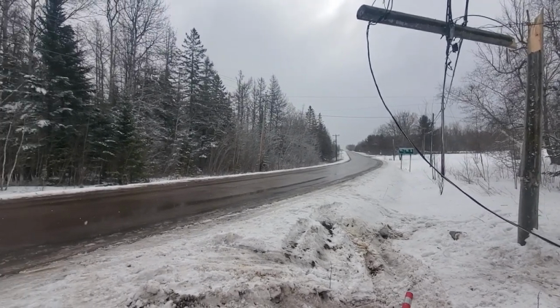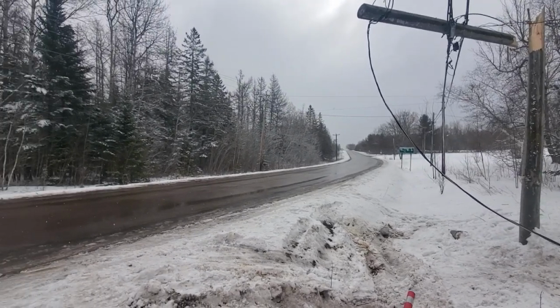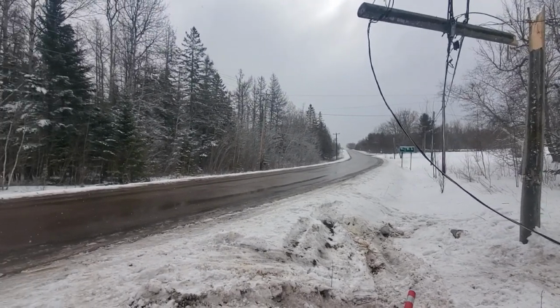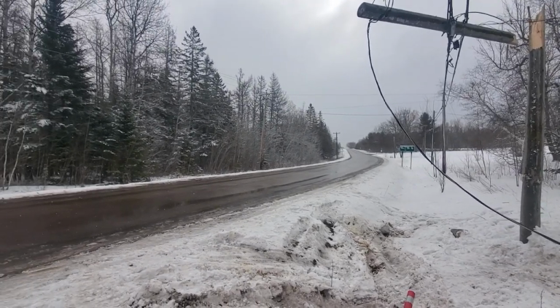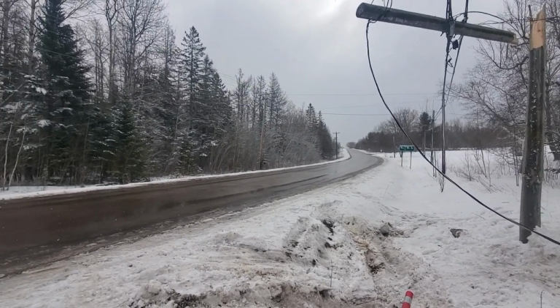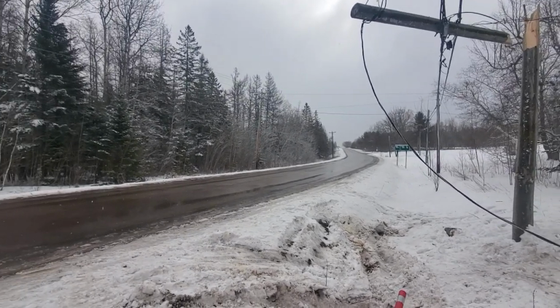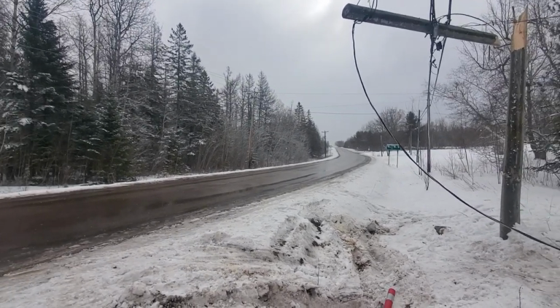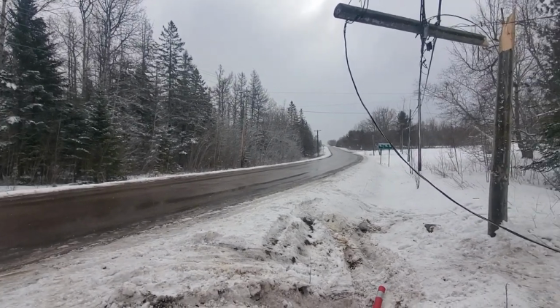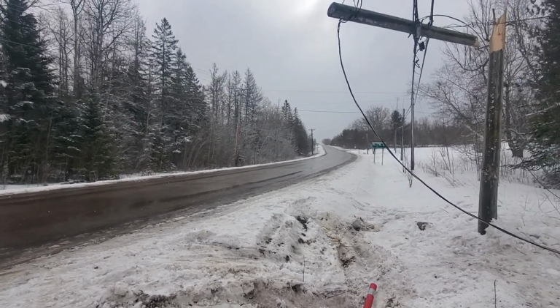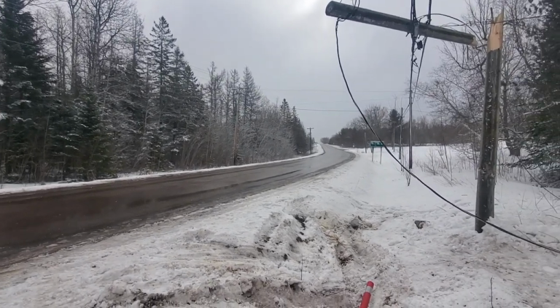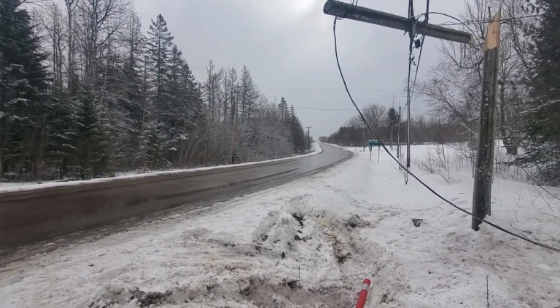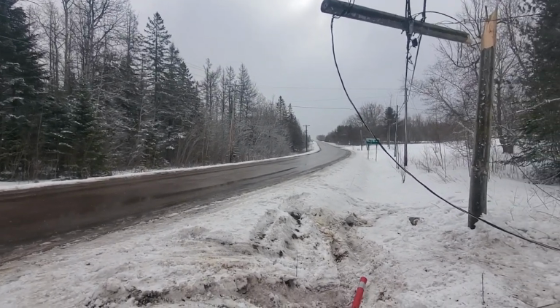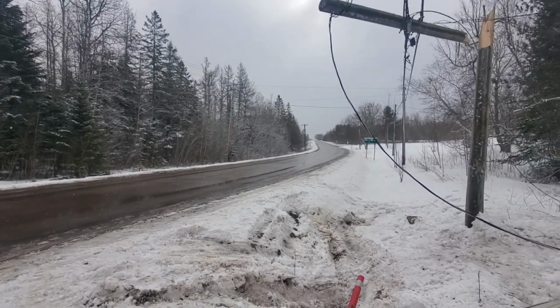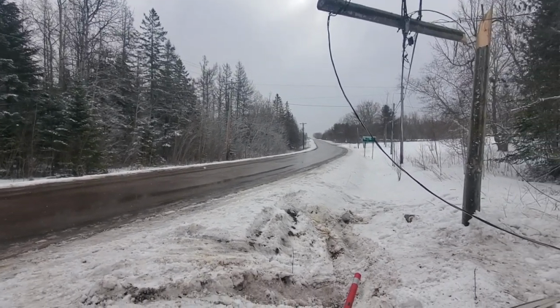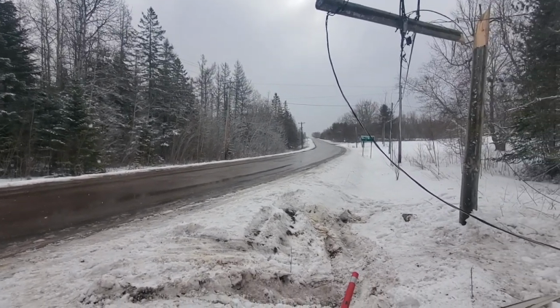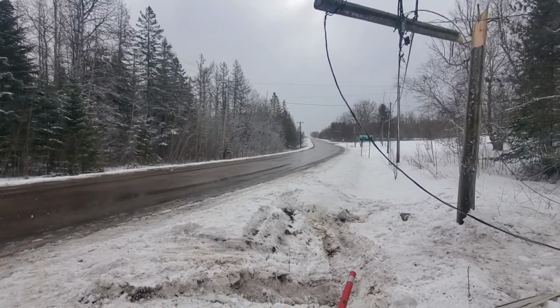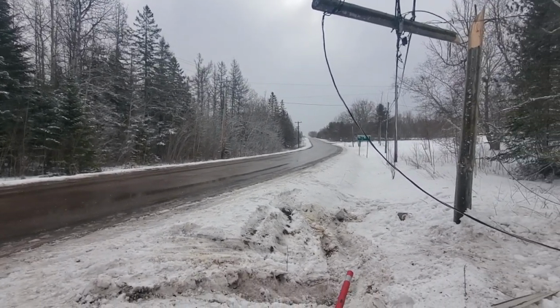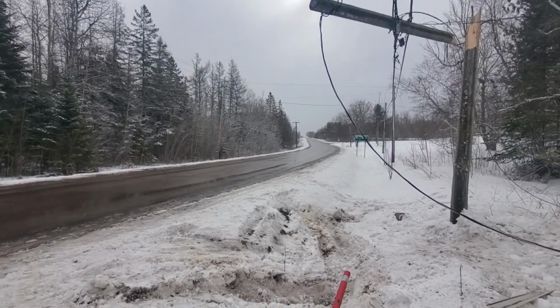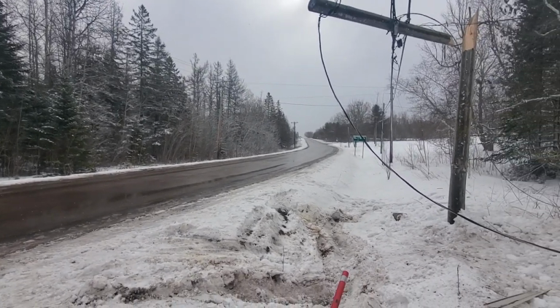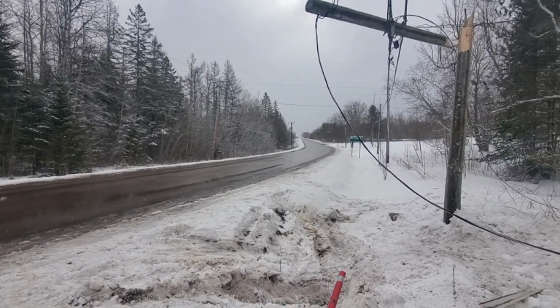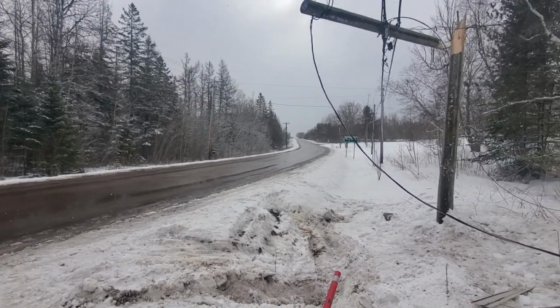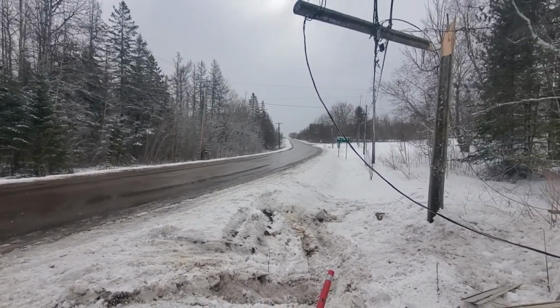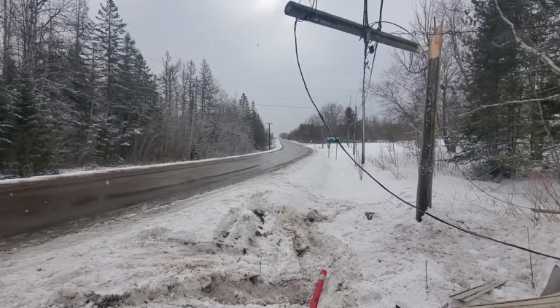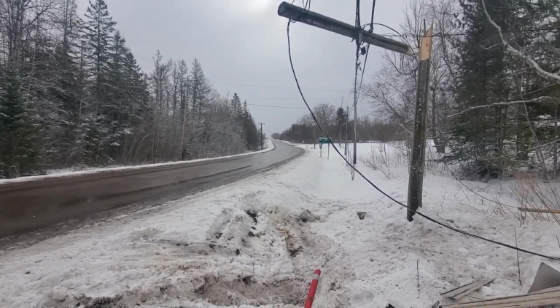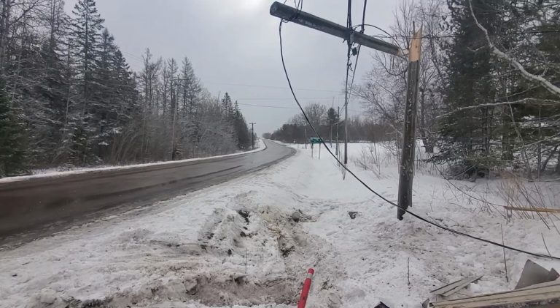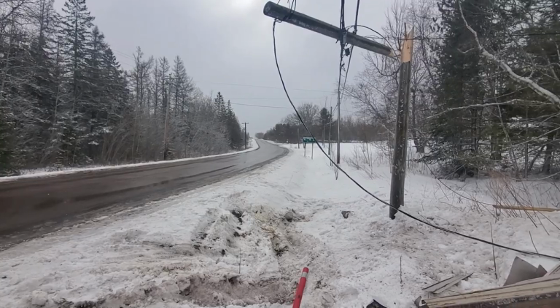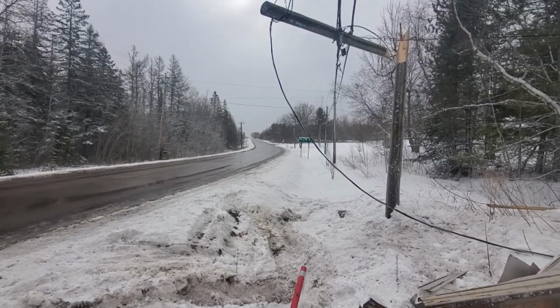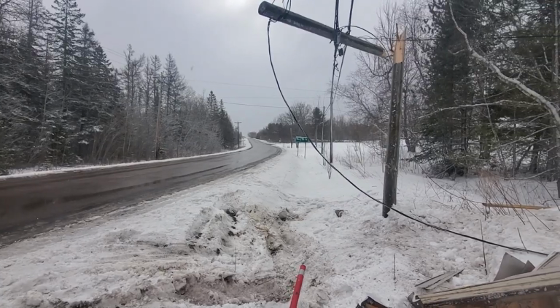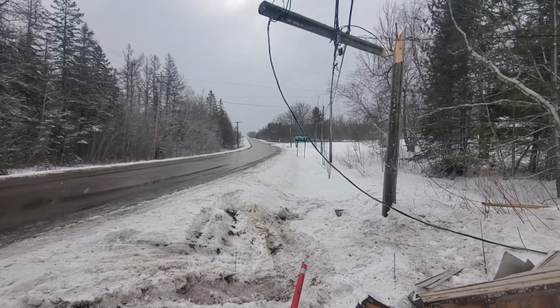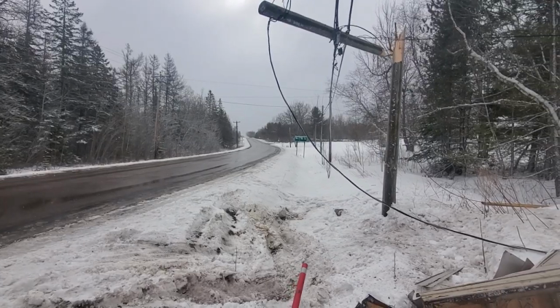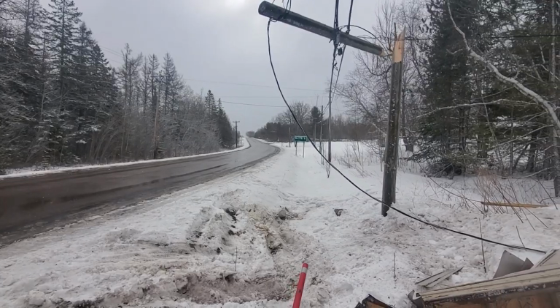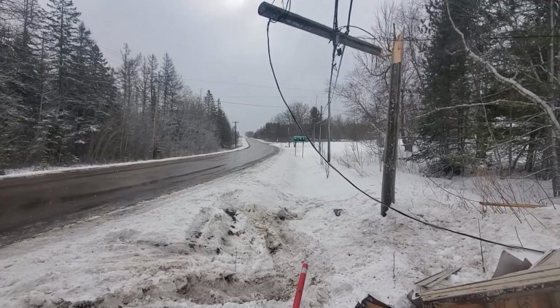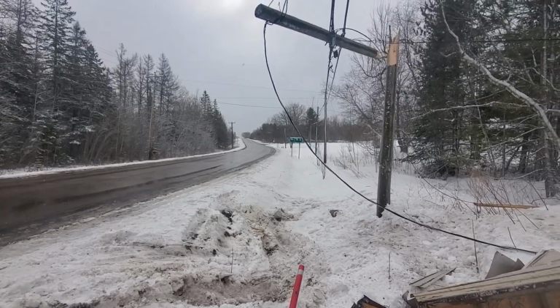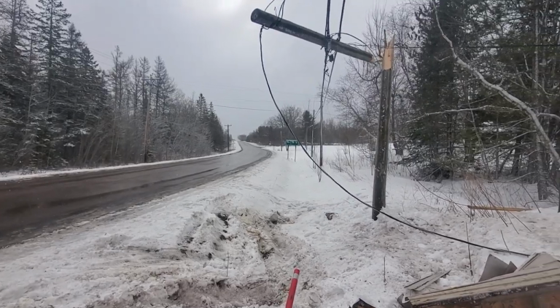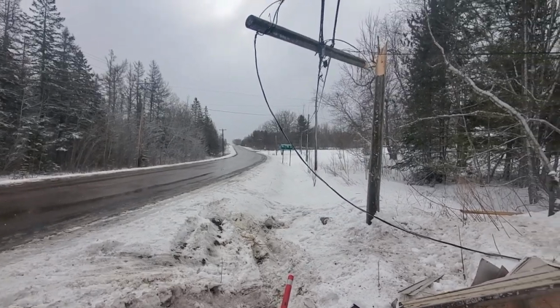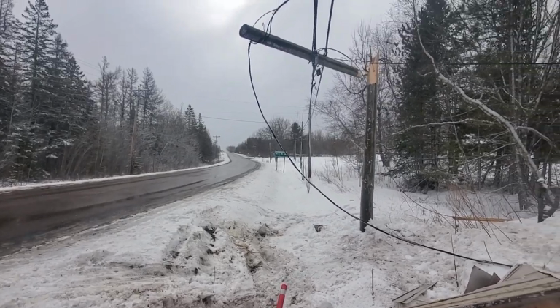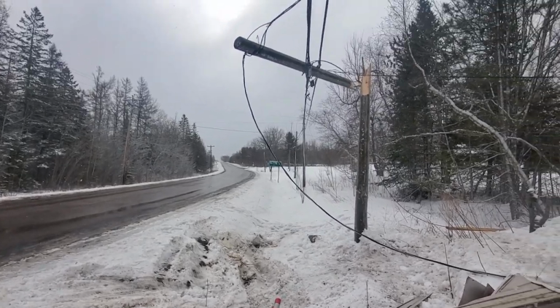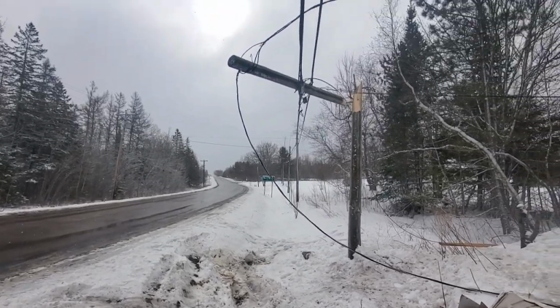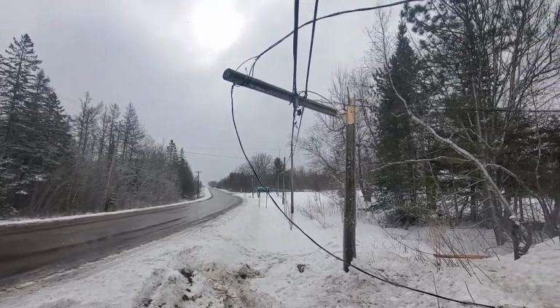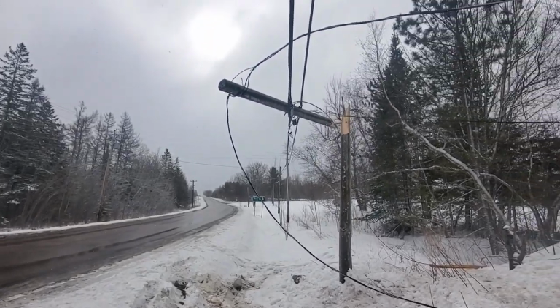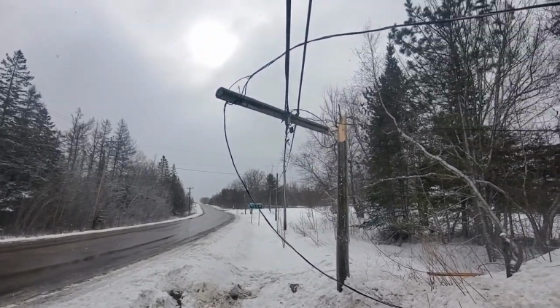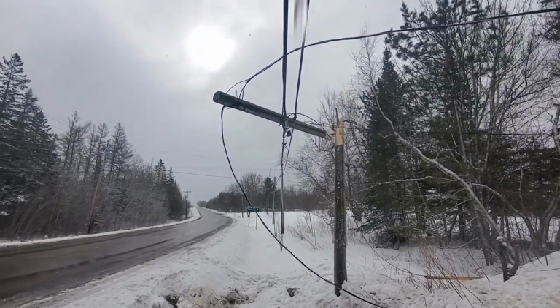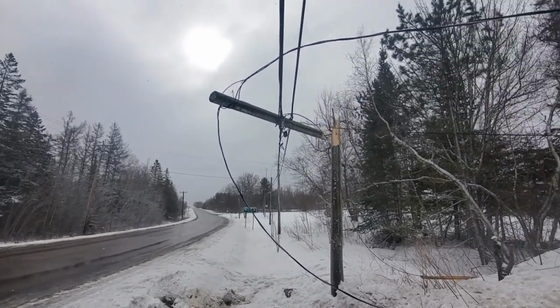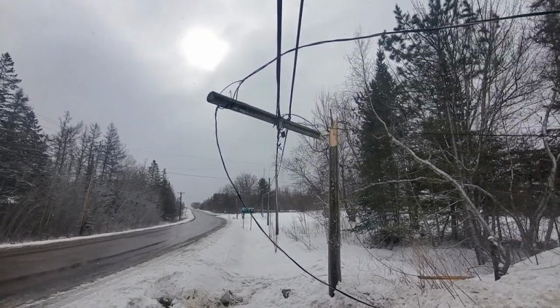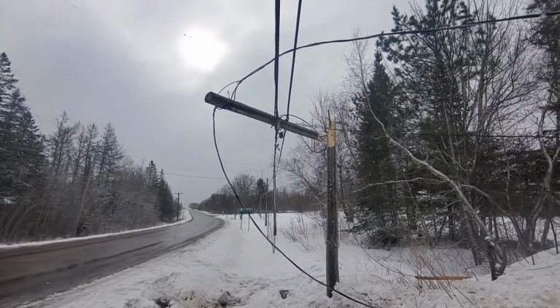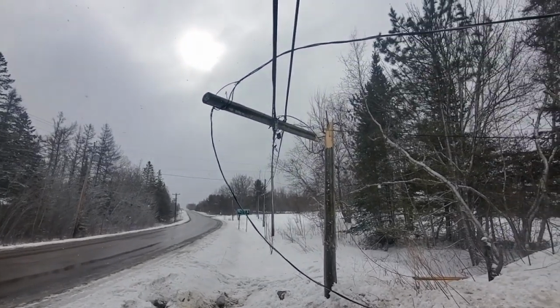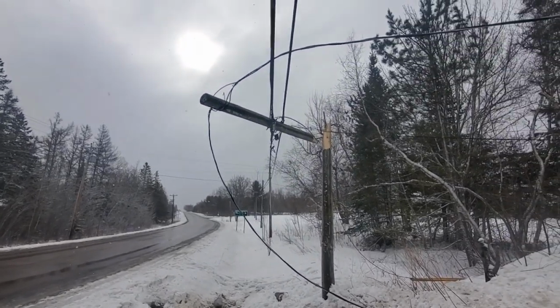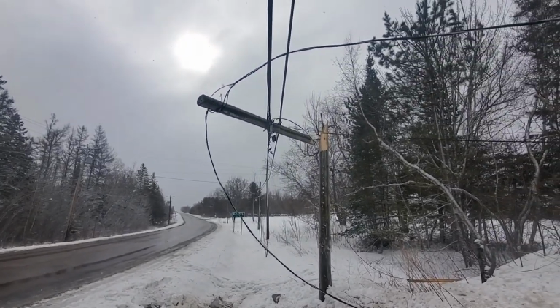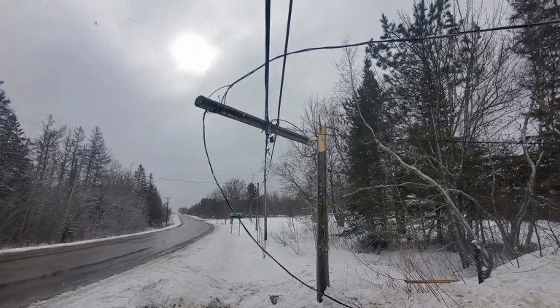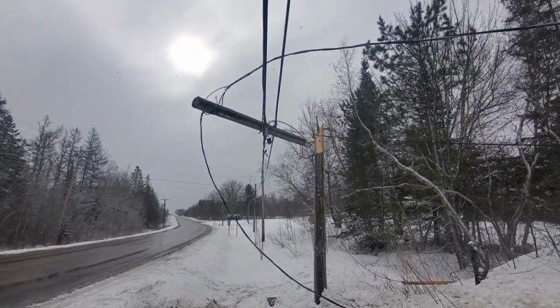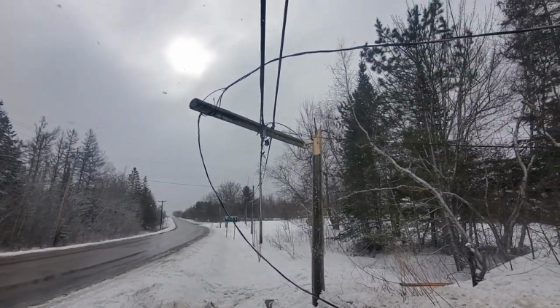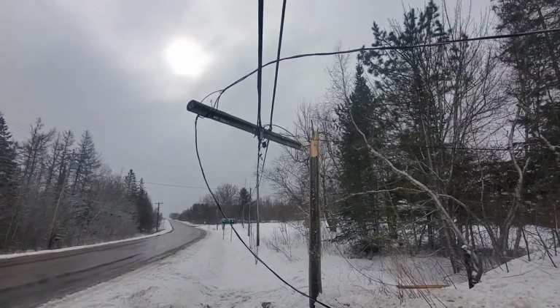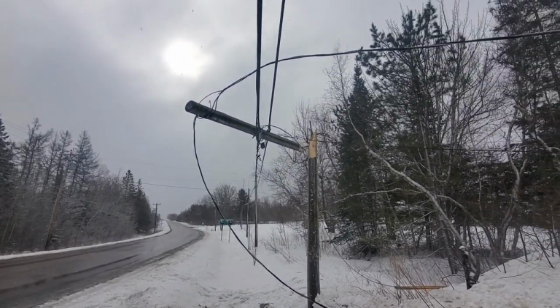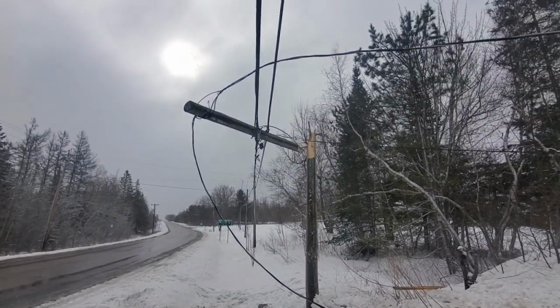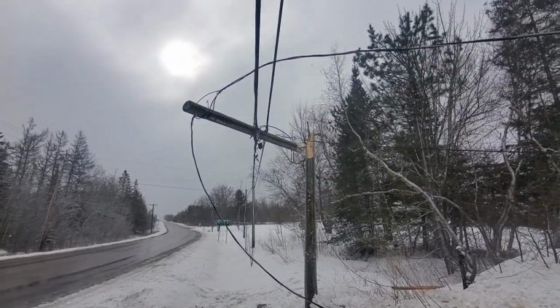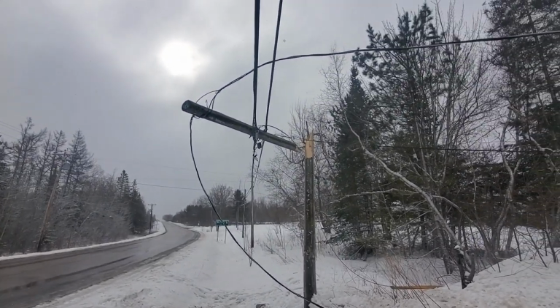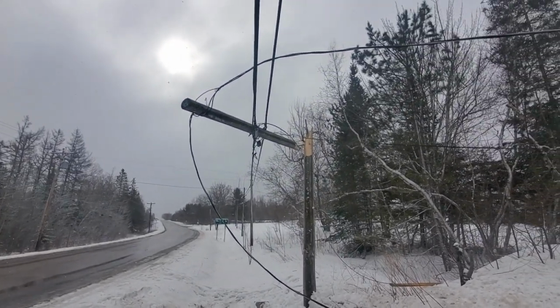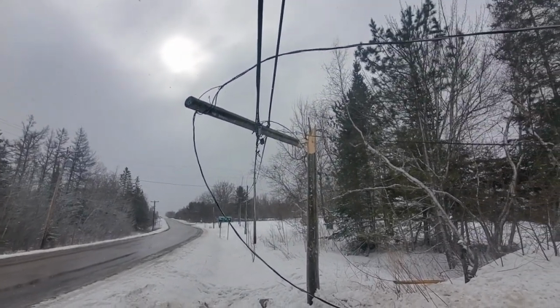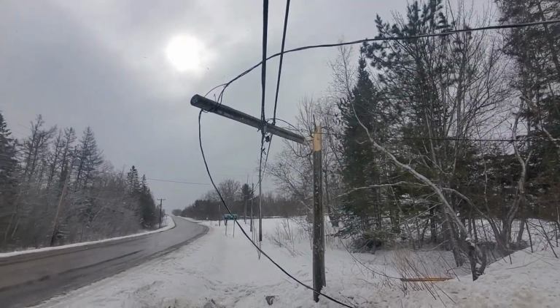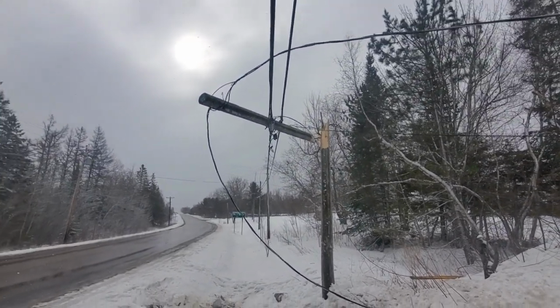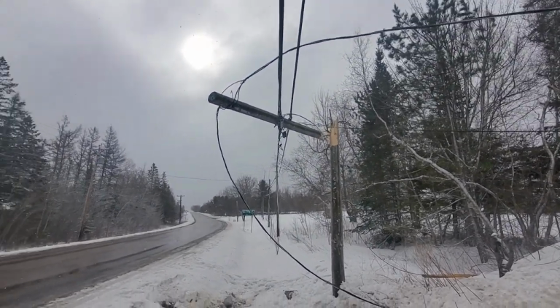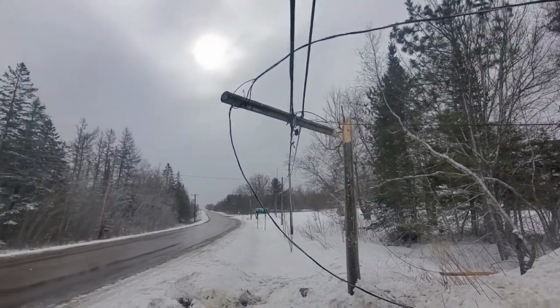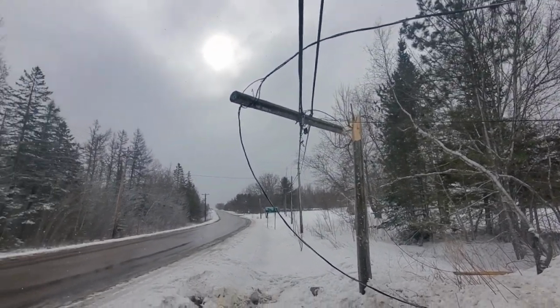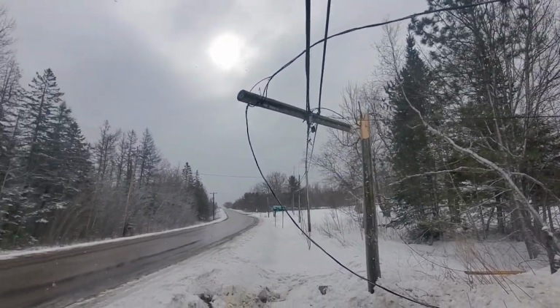They should be here any minute, along with the crew. We're going to set our own pole, replace this pole, and fix all the communication wires as well as ours.